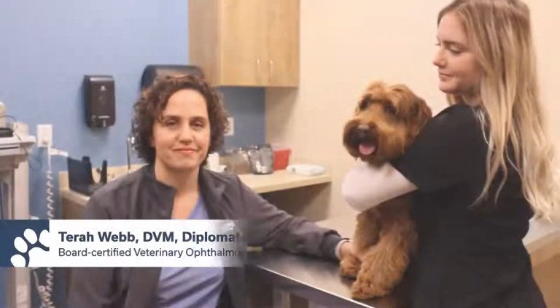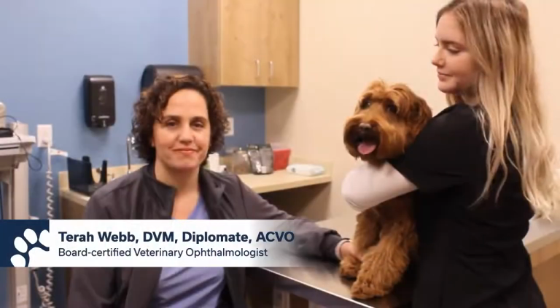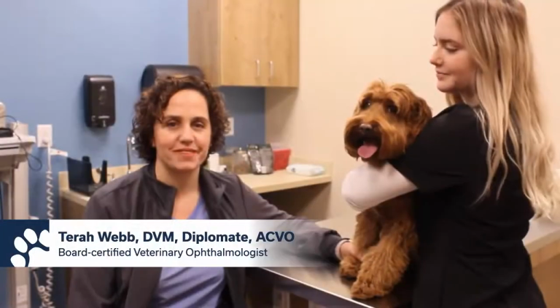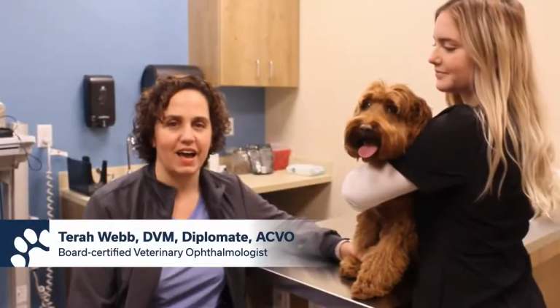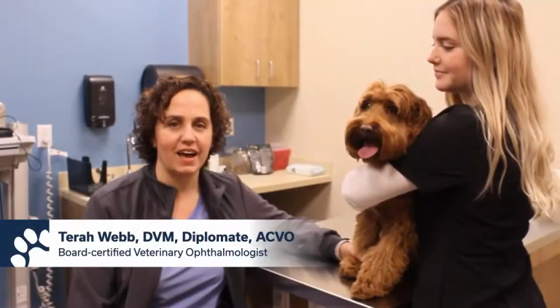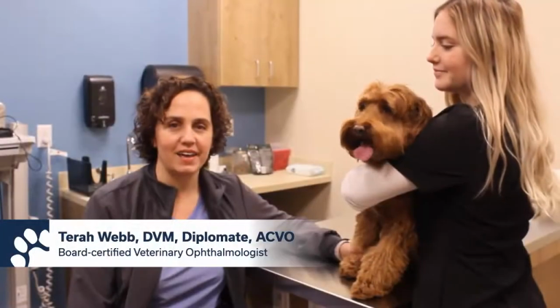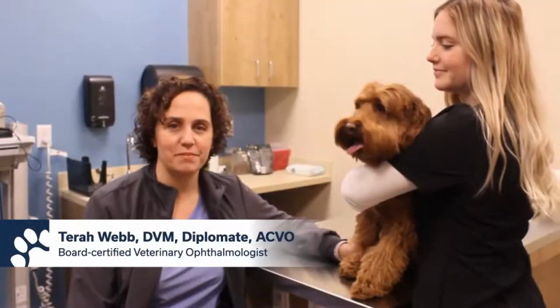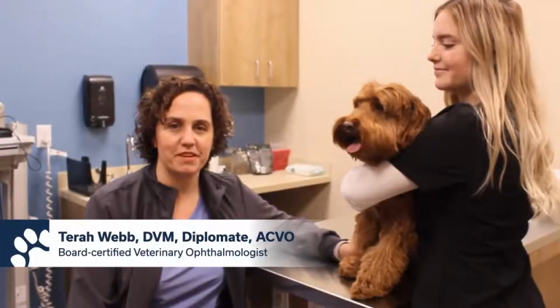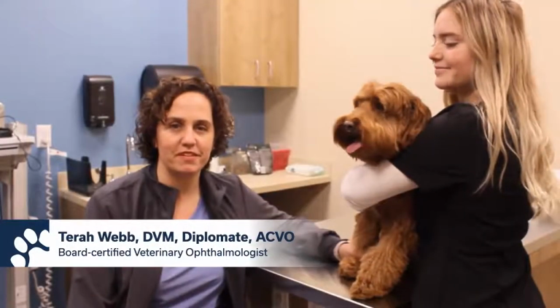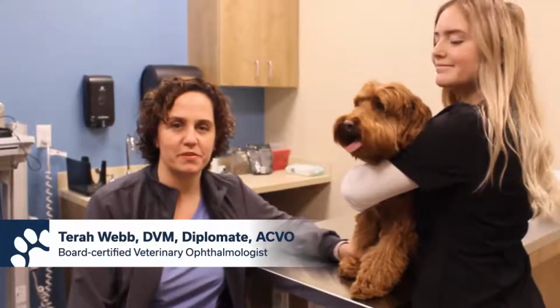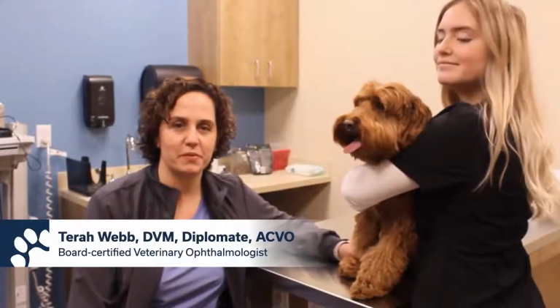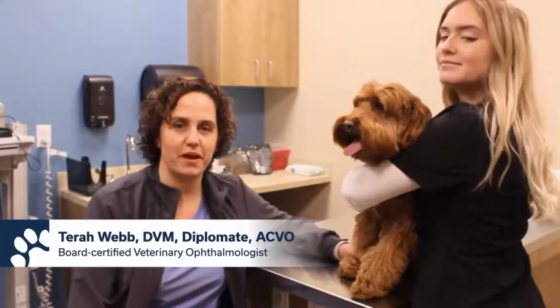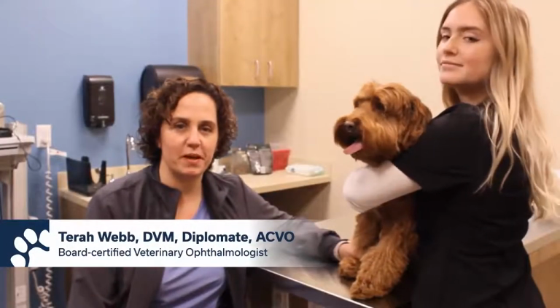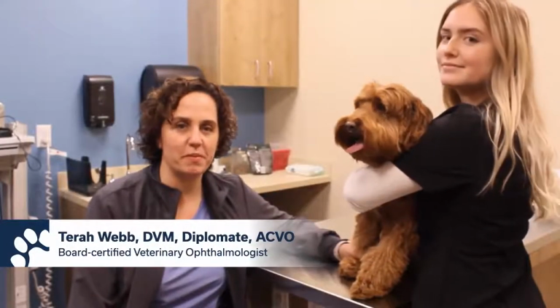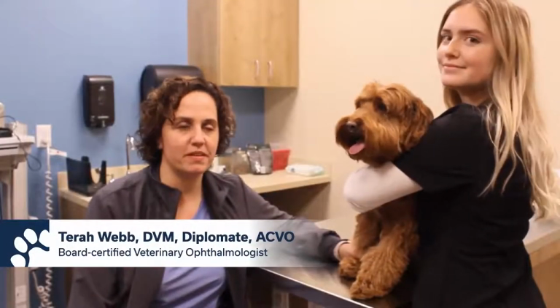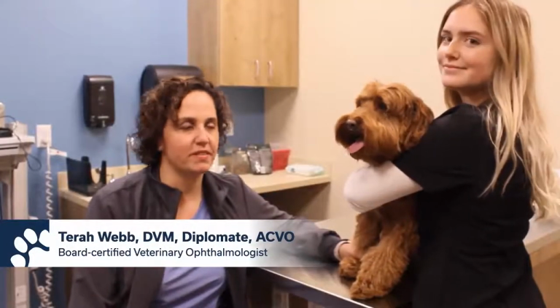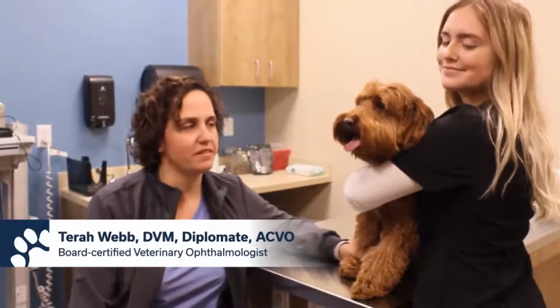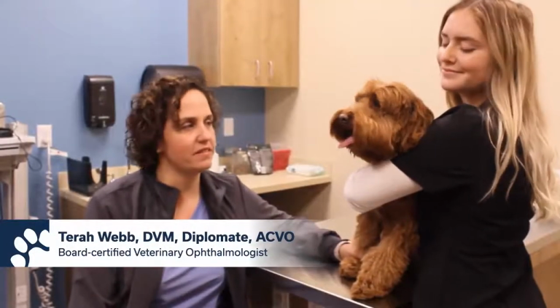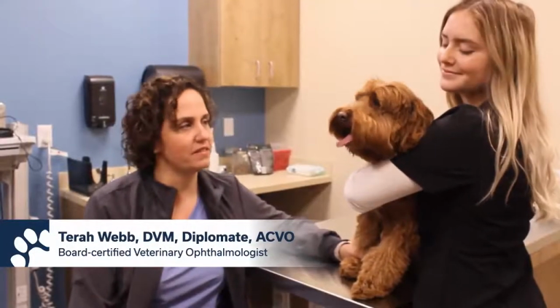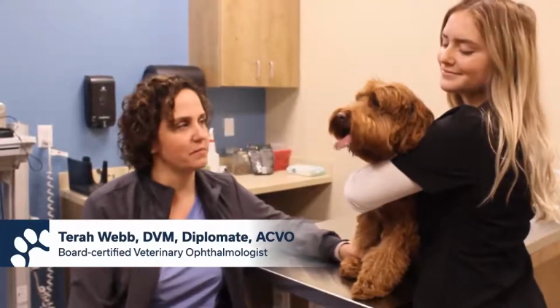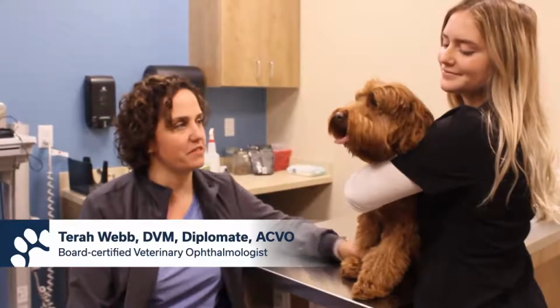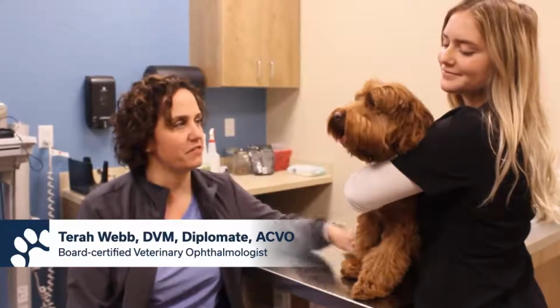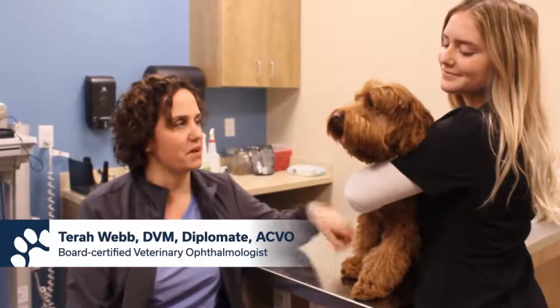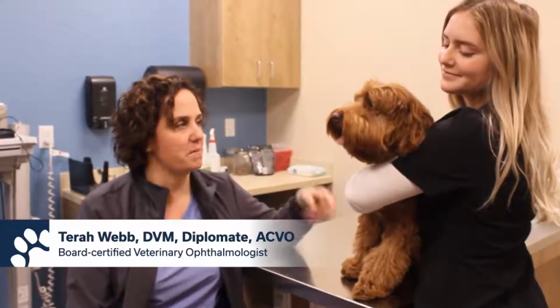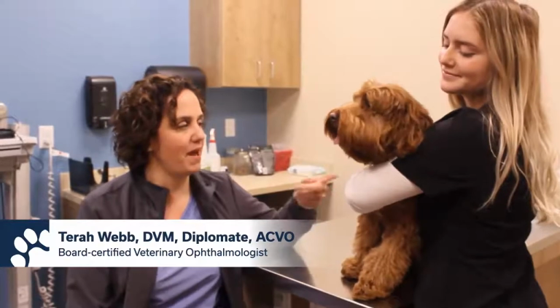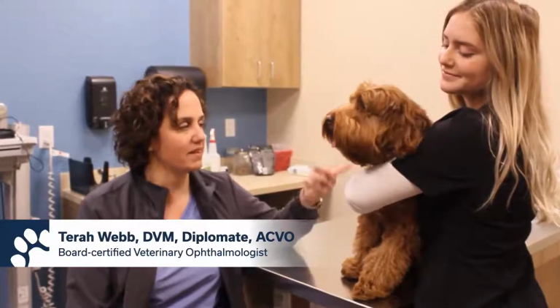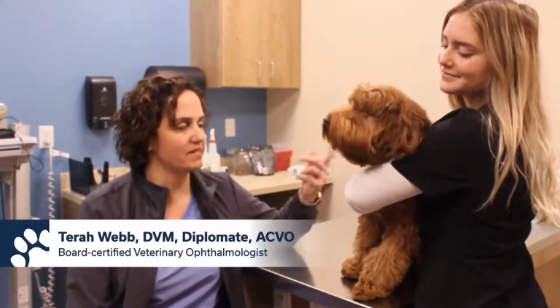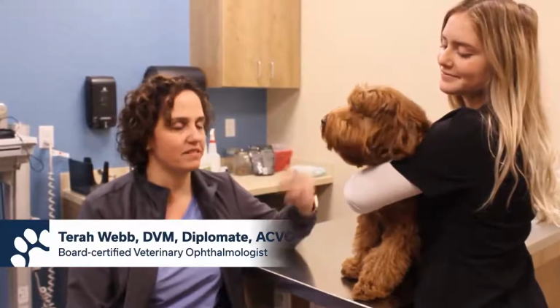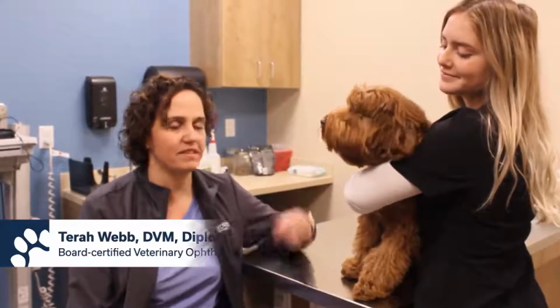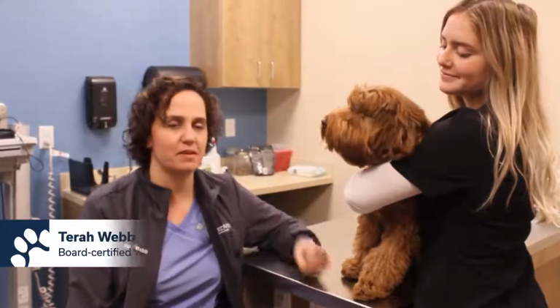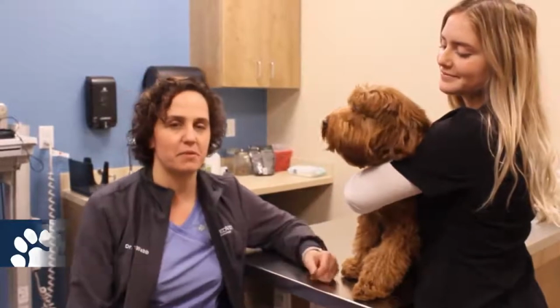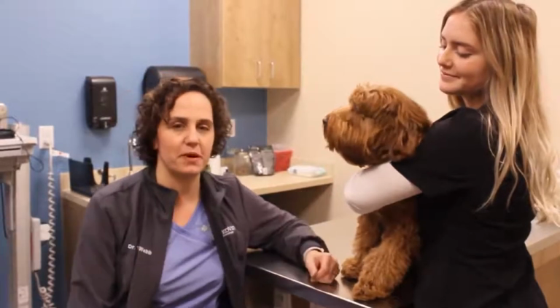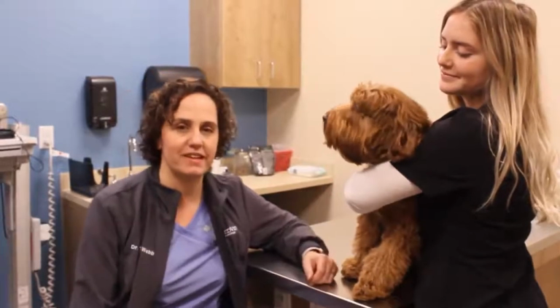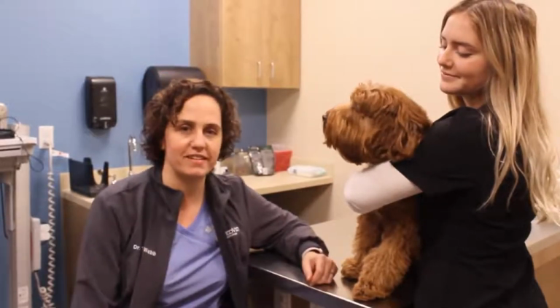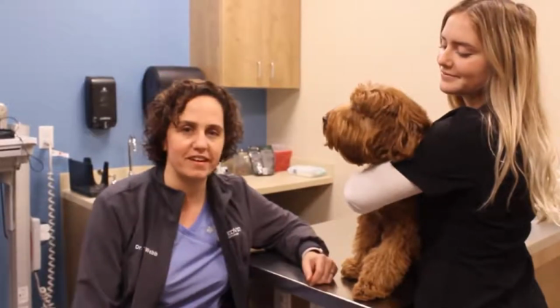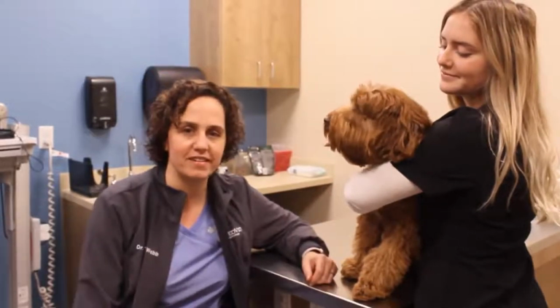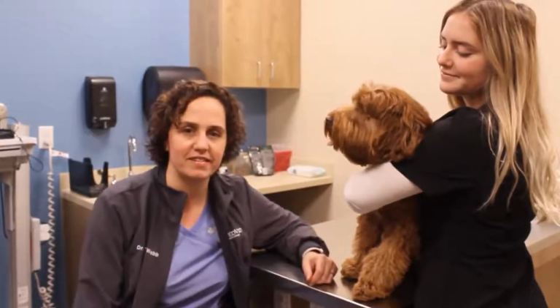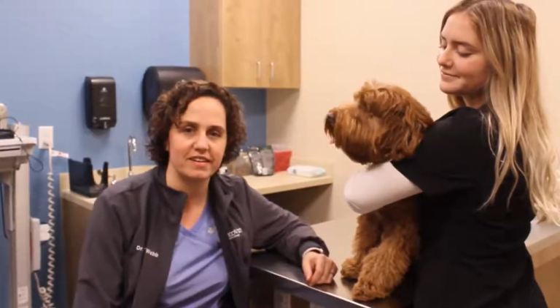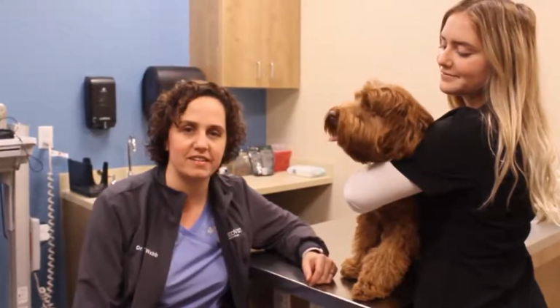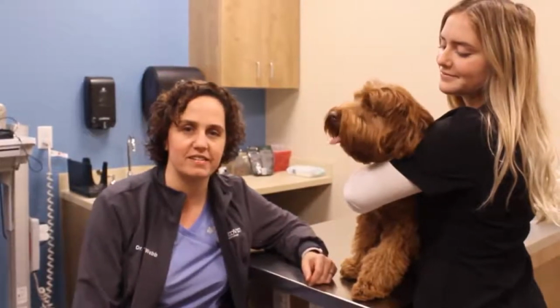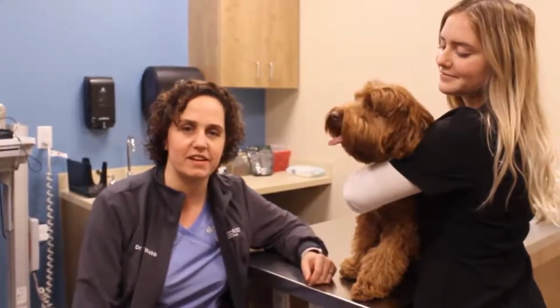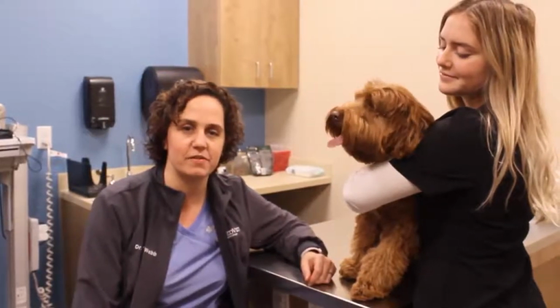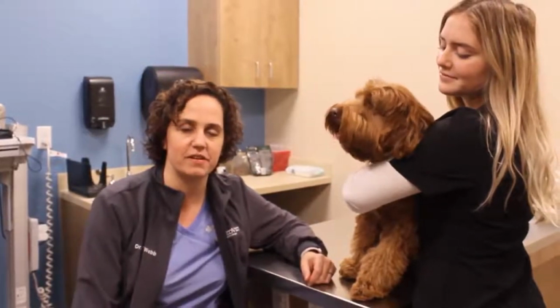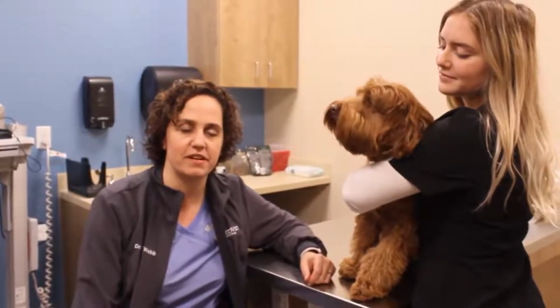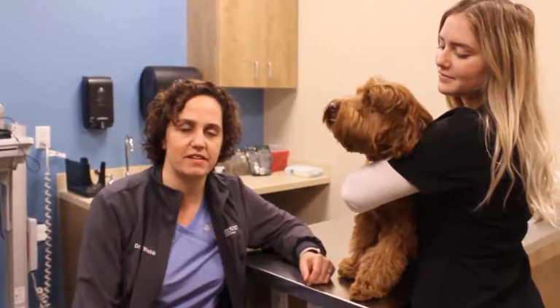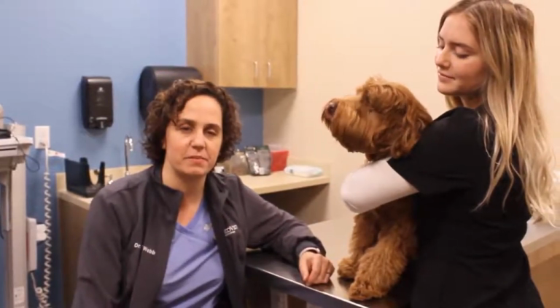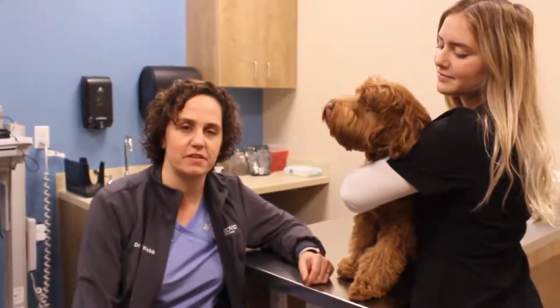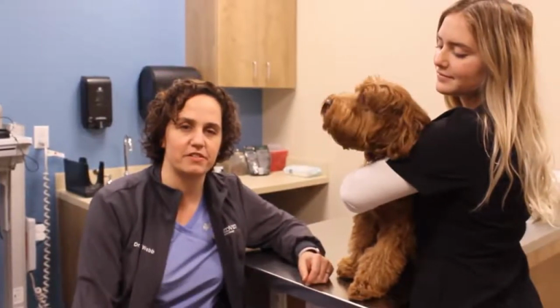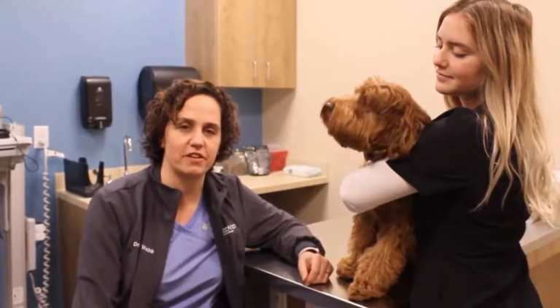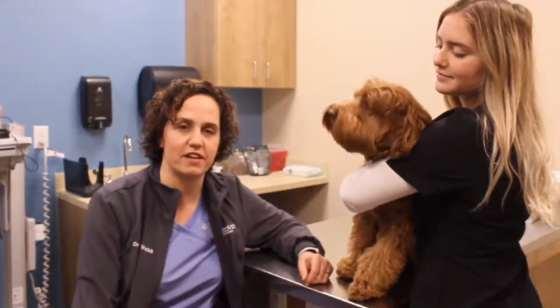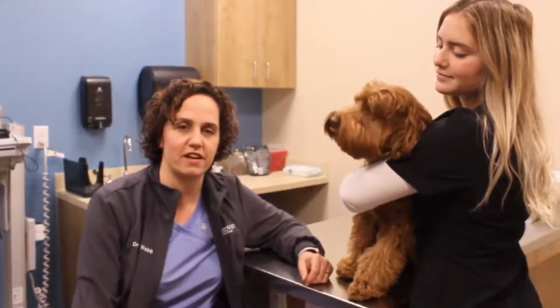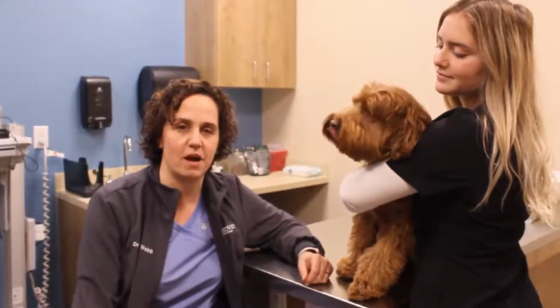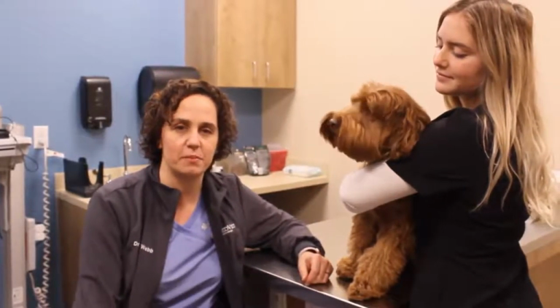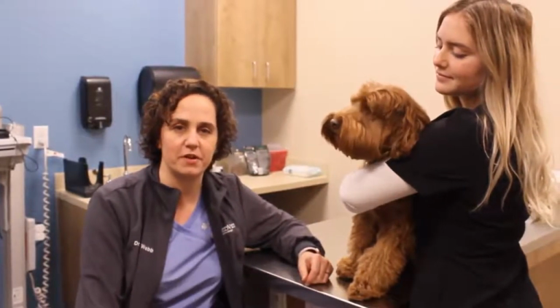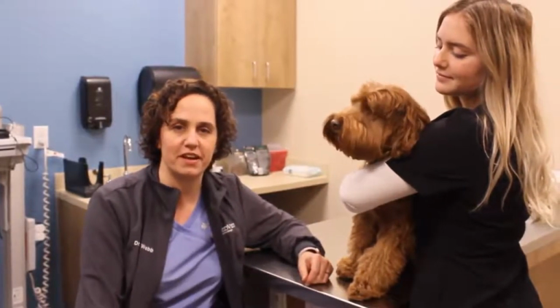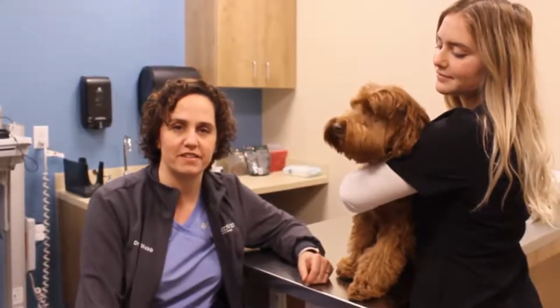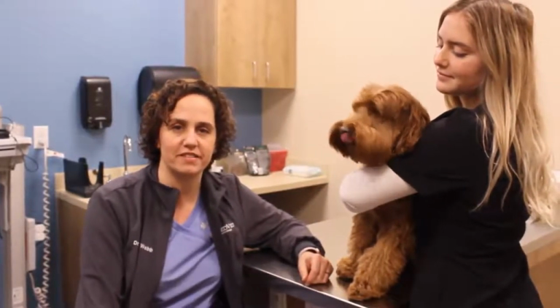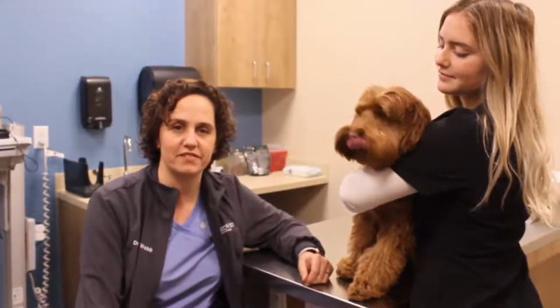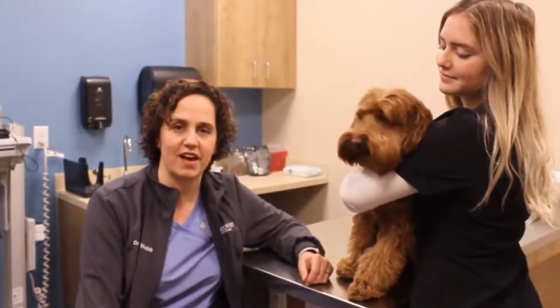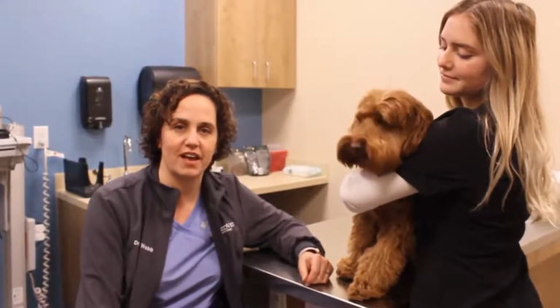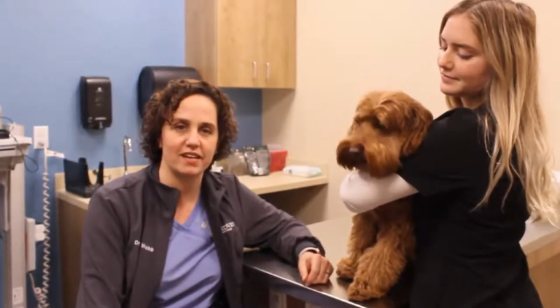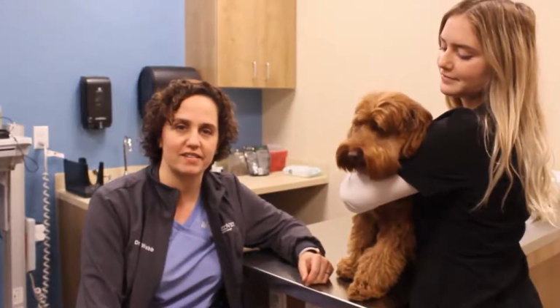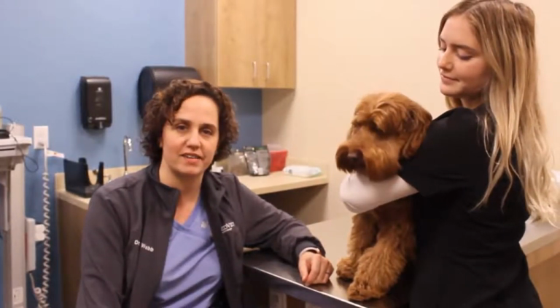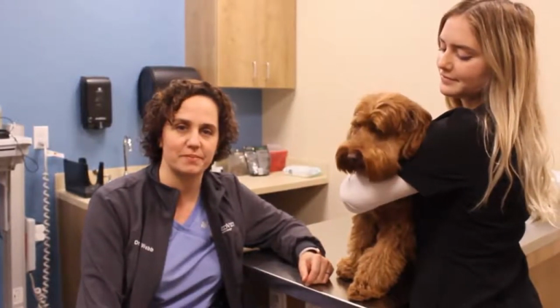Hi, I'm Dr. Webb. This is my friend Max and Miranda and today we're going to demonstrate a comprehensive eye exam.